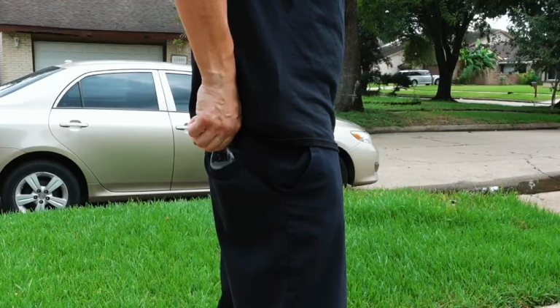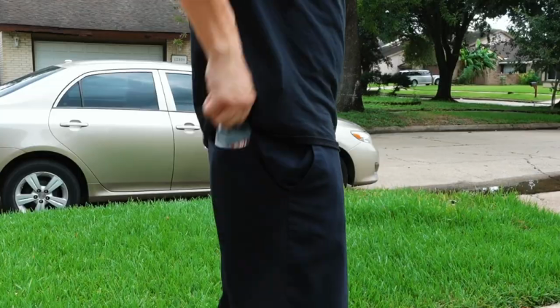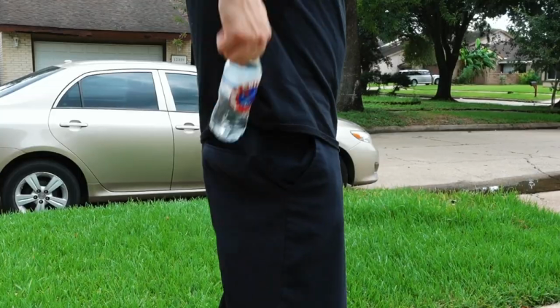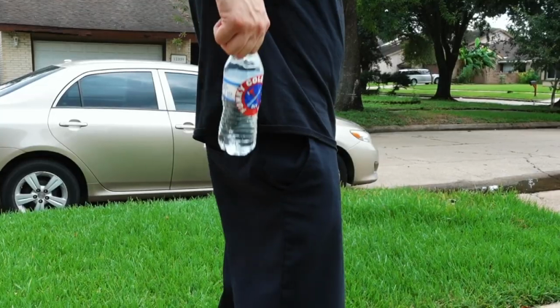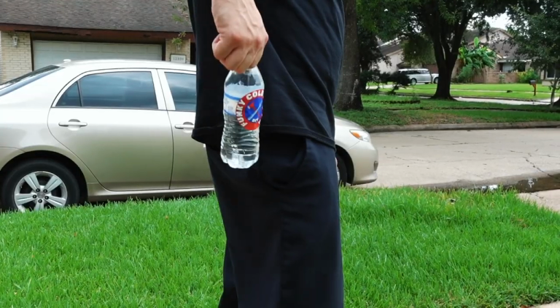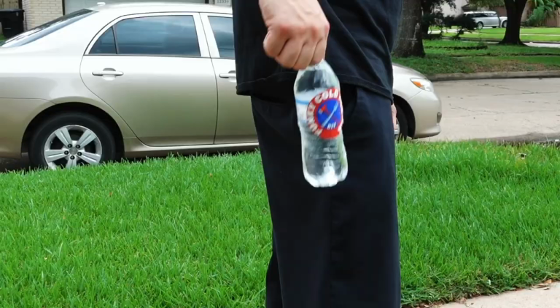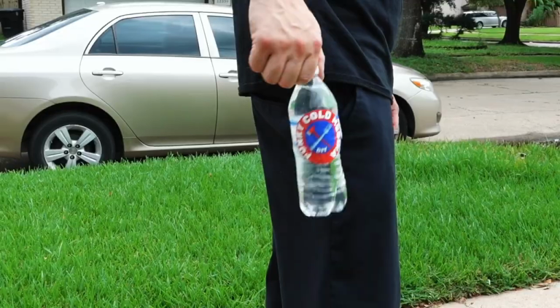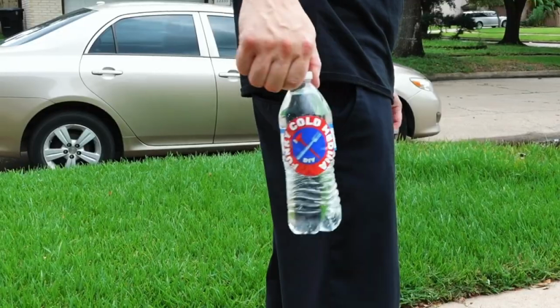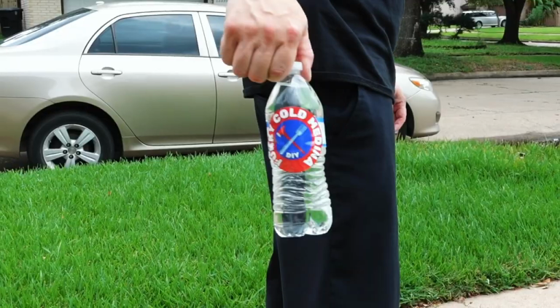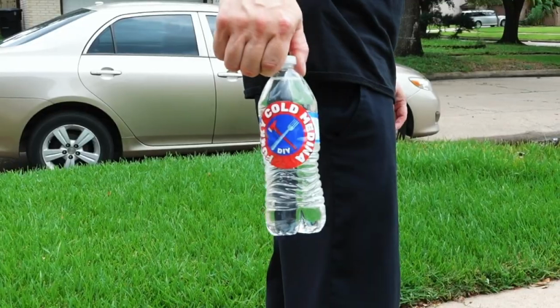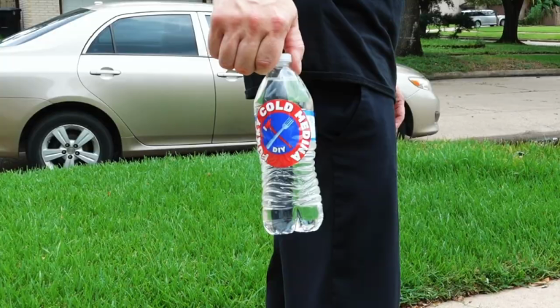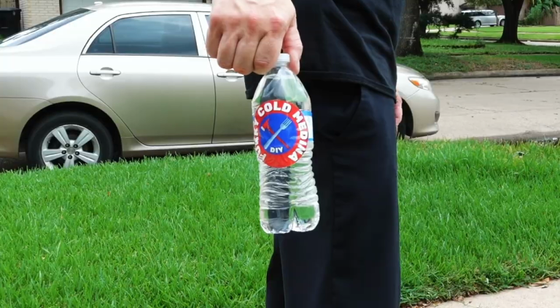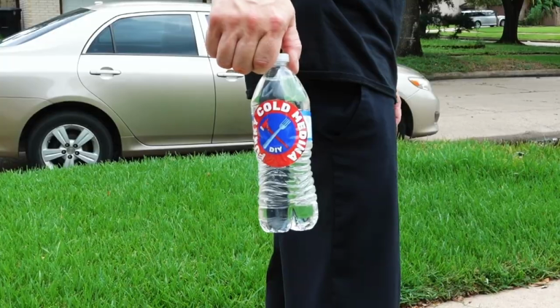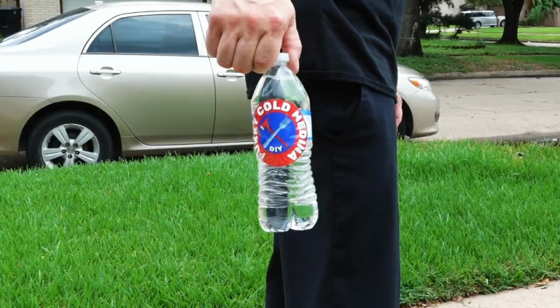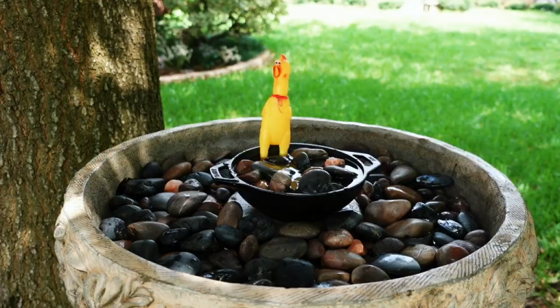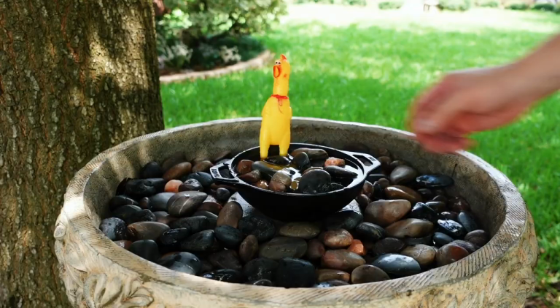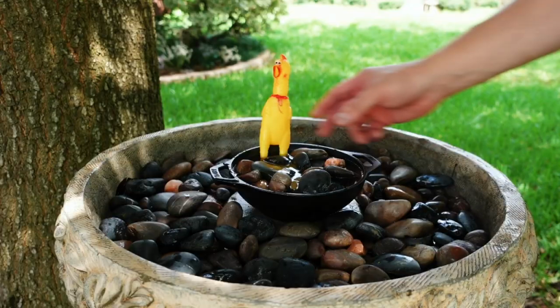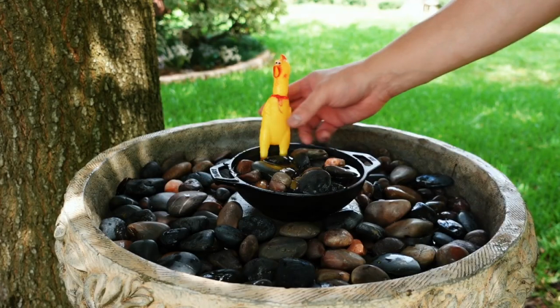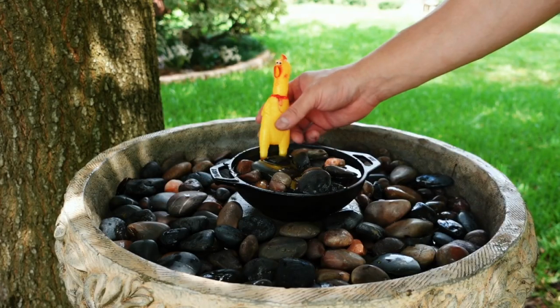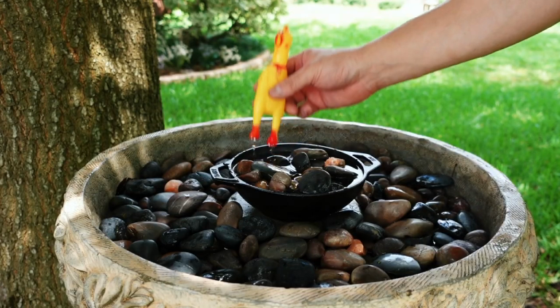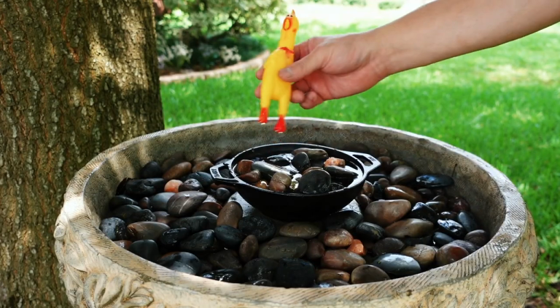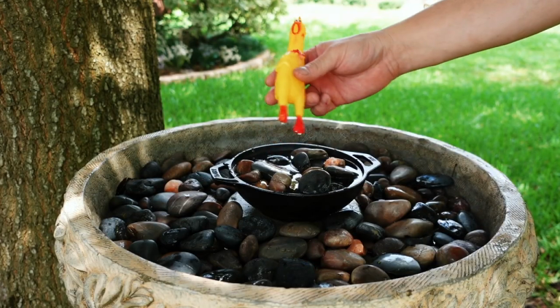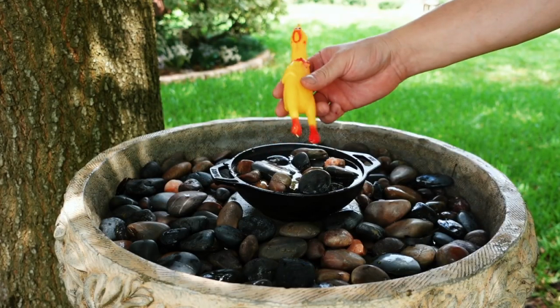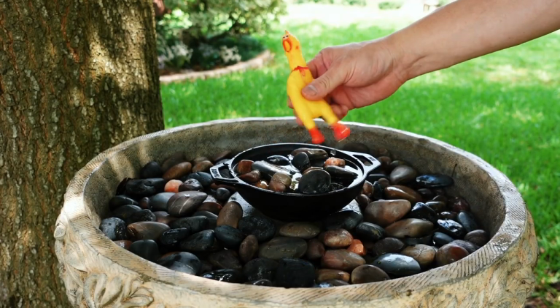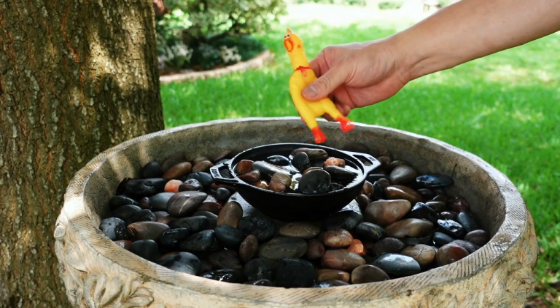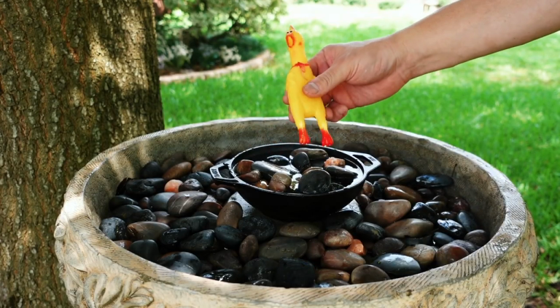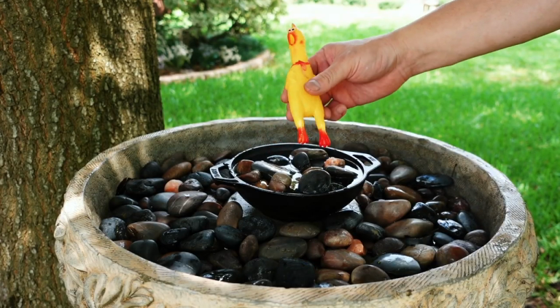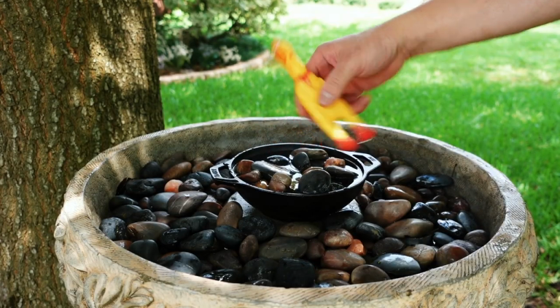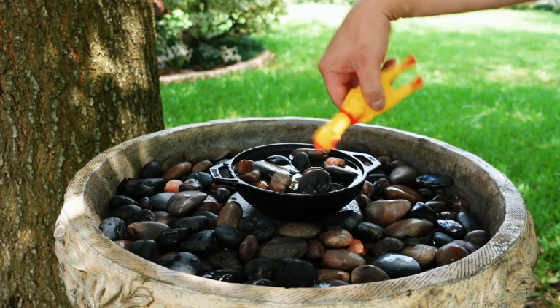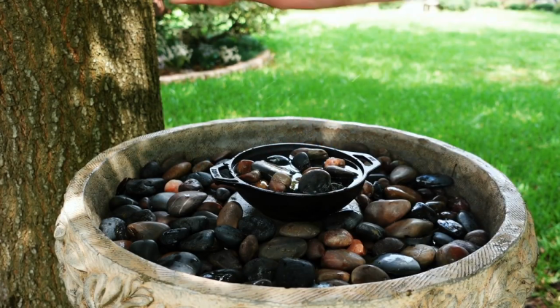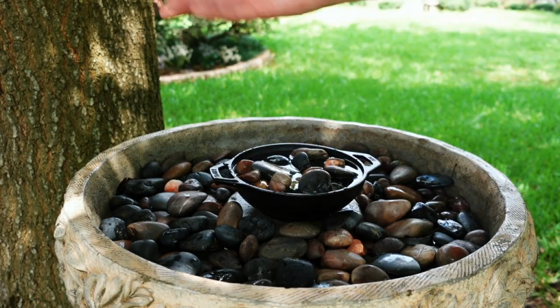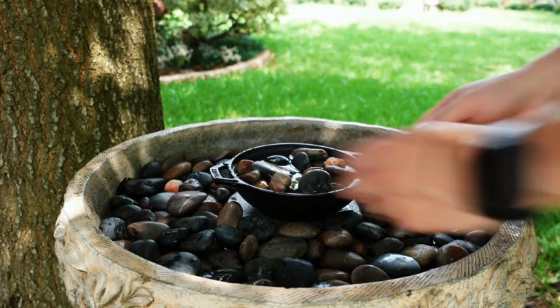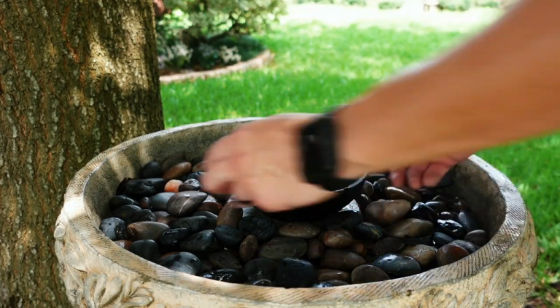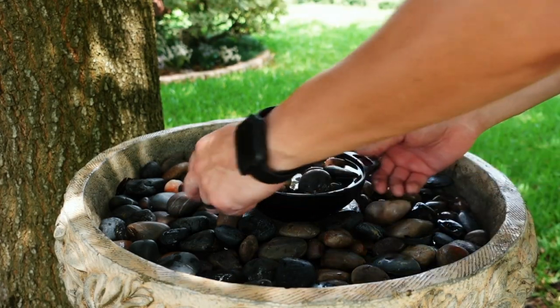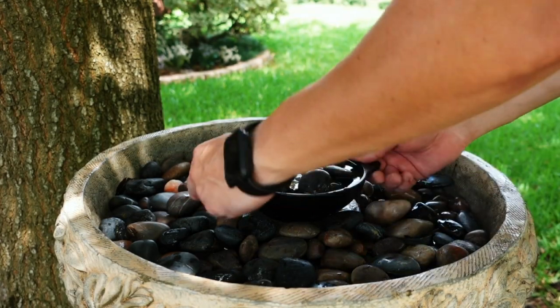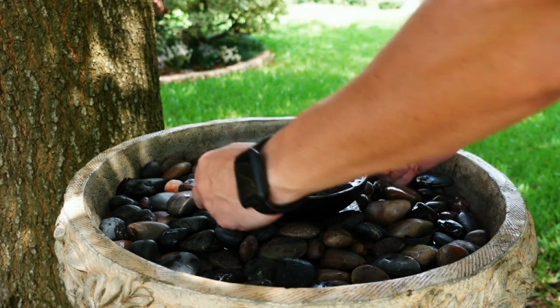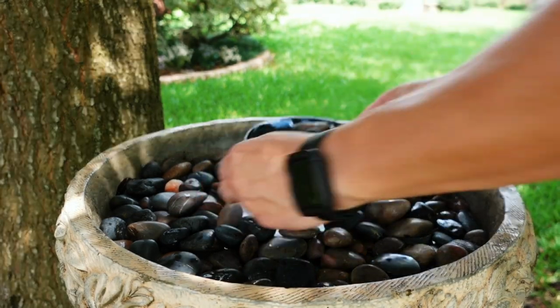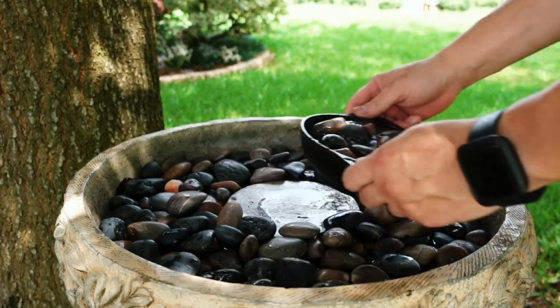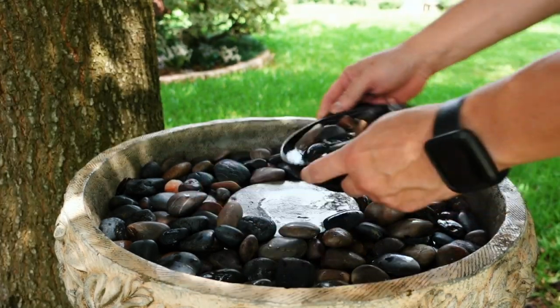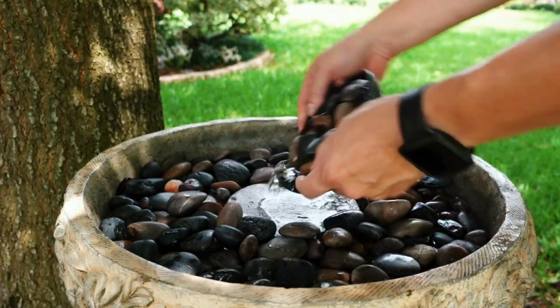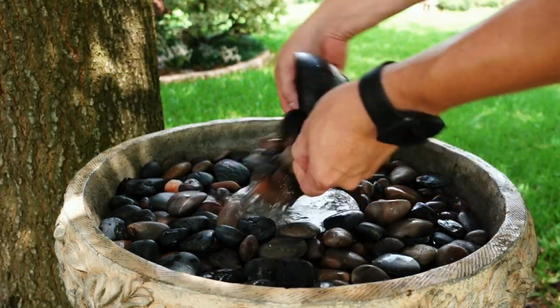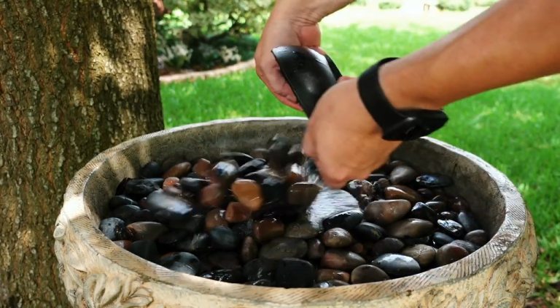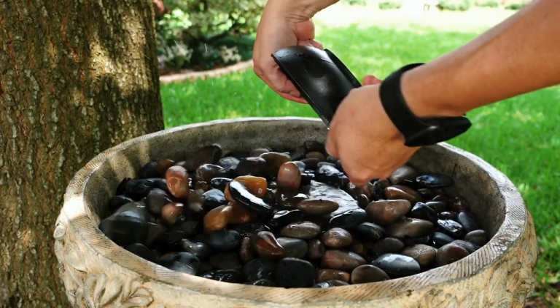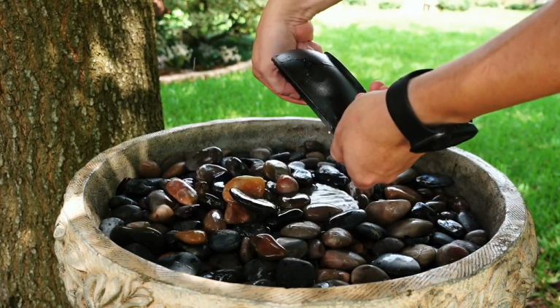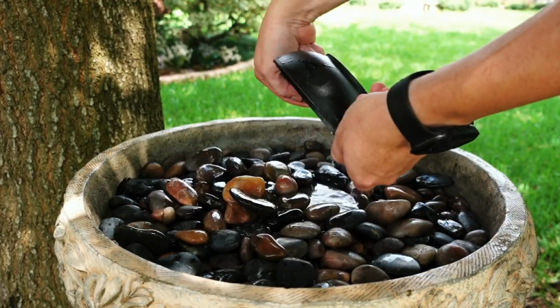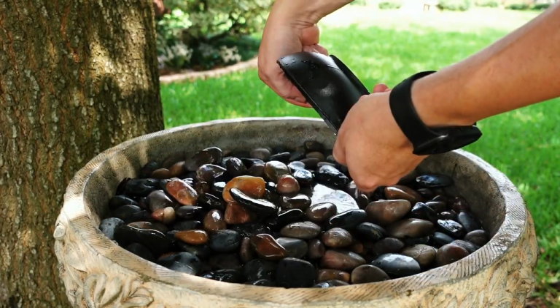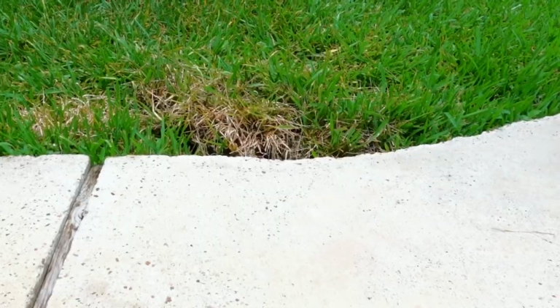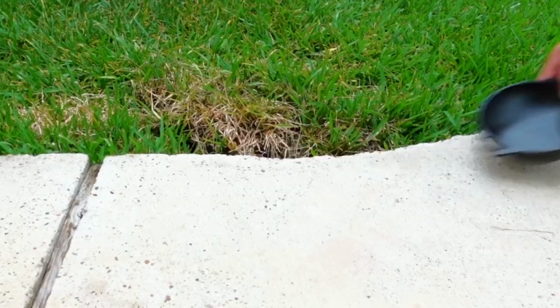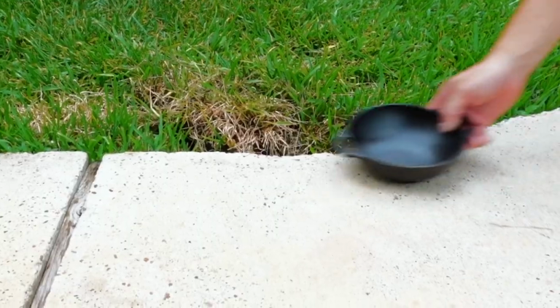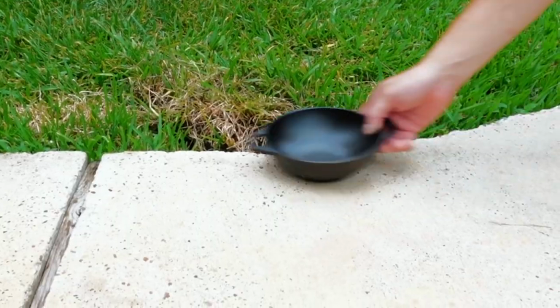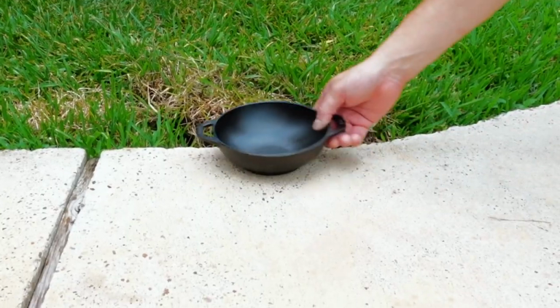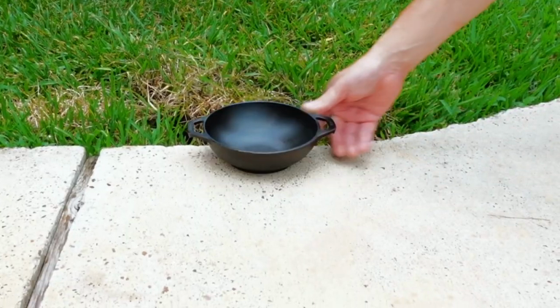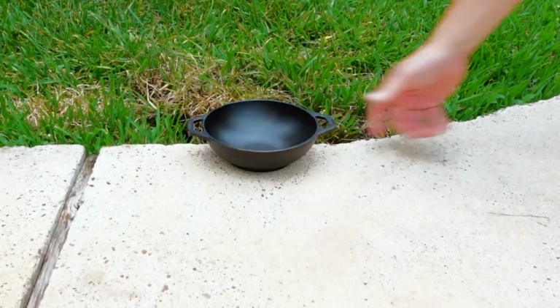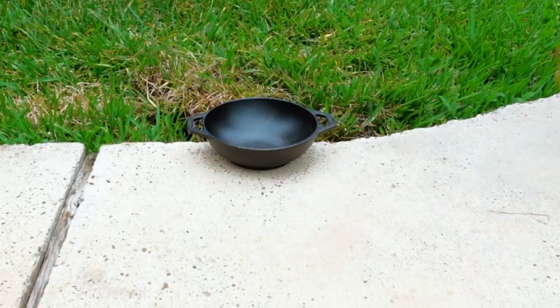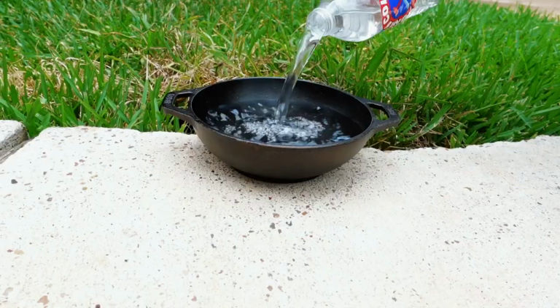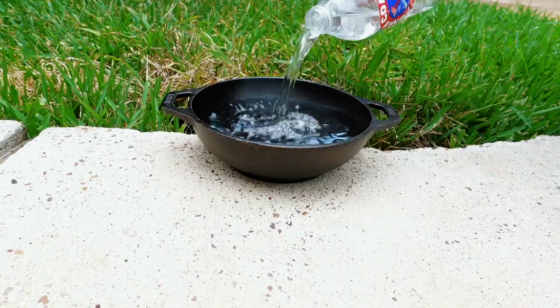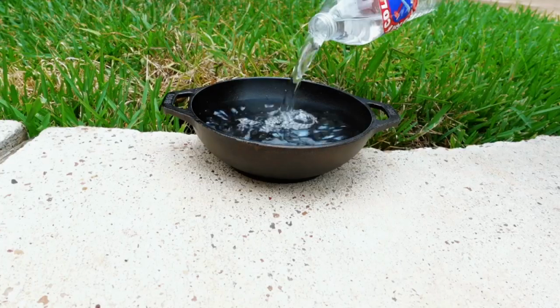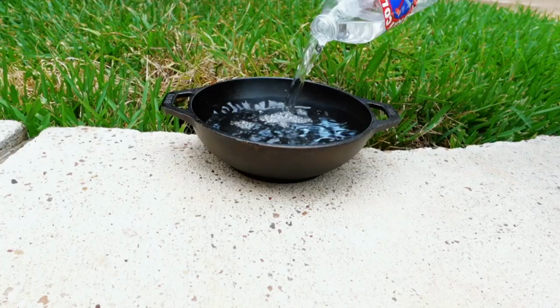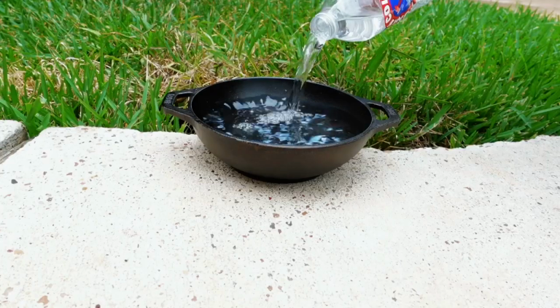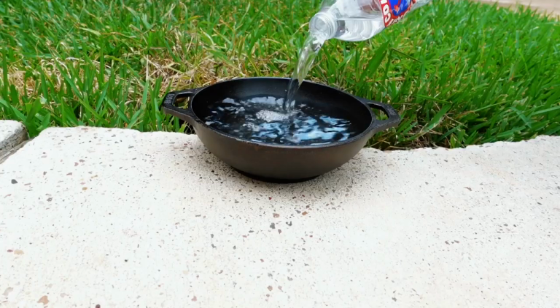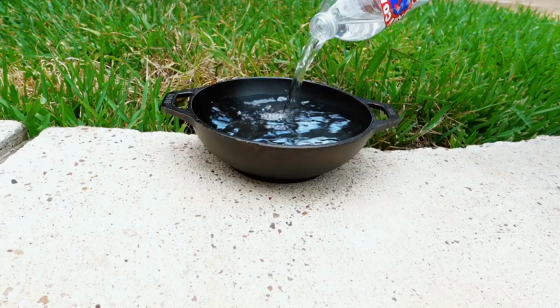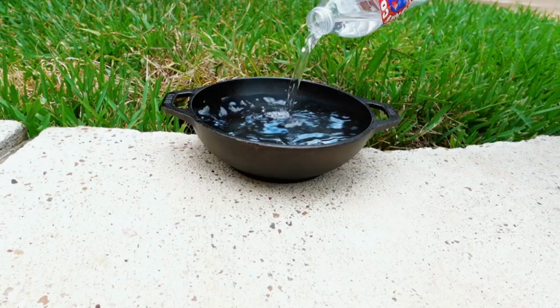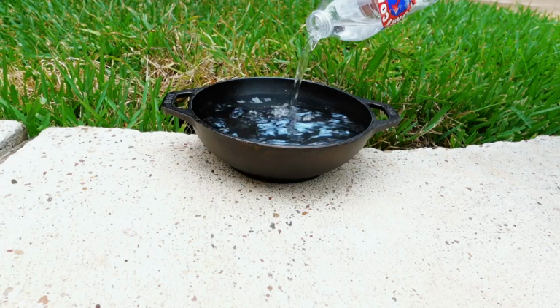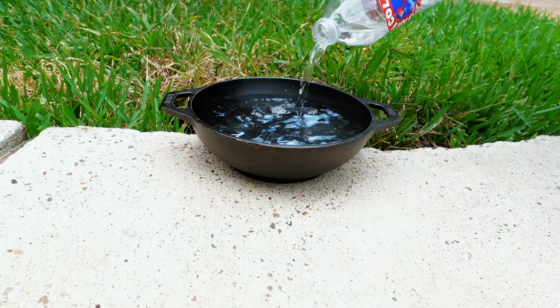Remove your funky cold water and borrow a neighbor's cast iron bird bath. Remove any birds and pour the water out. Set it out on the sidewalk and fill with water to boil.